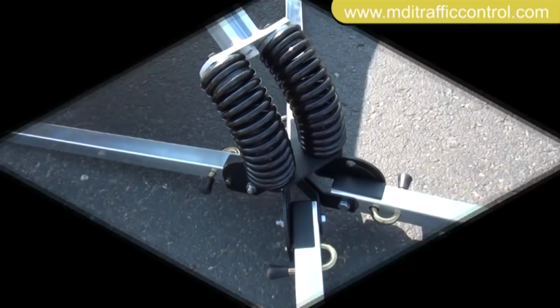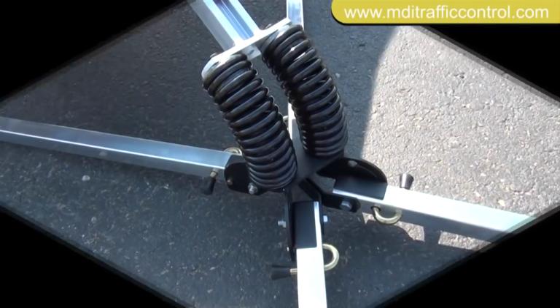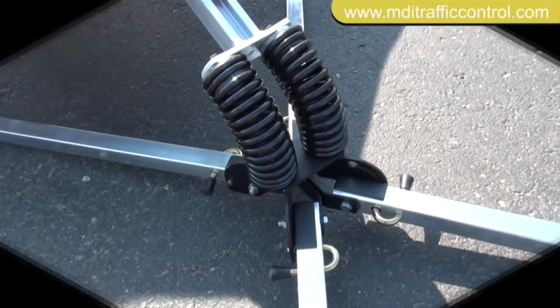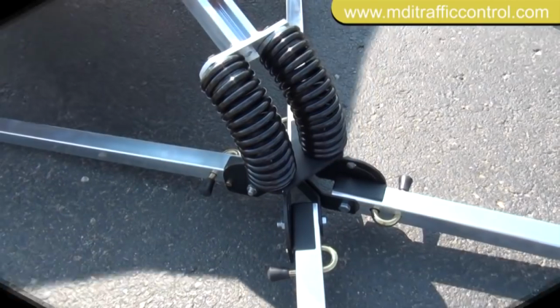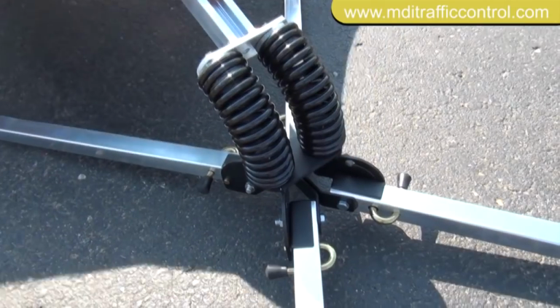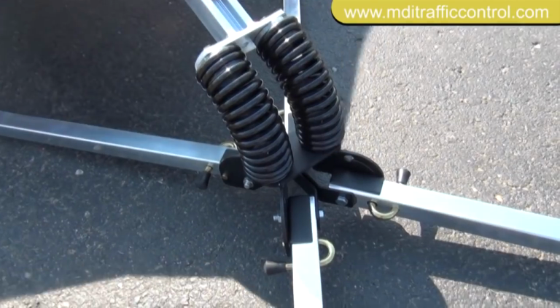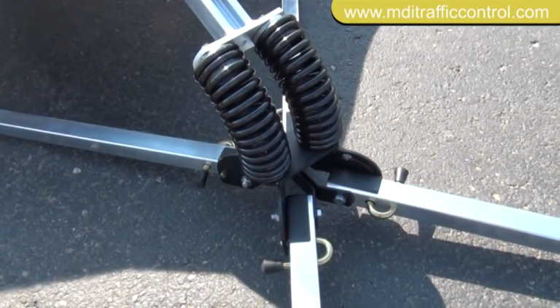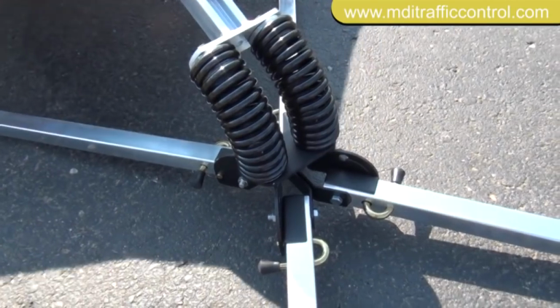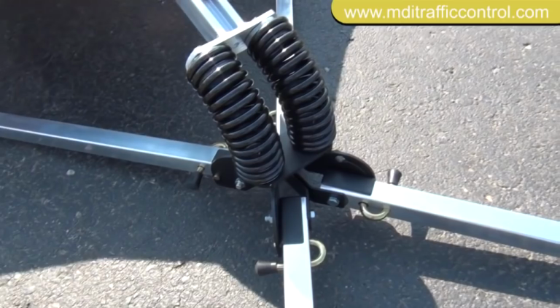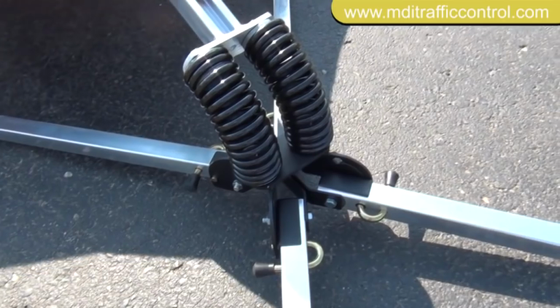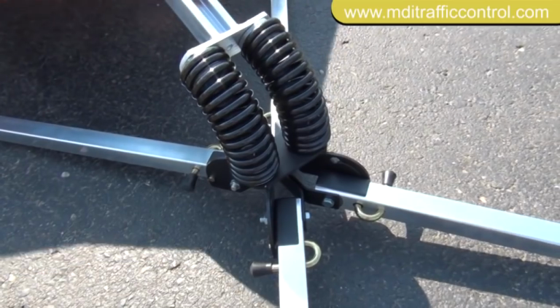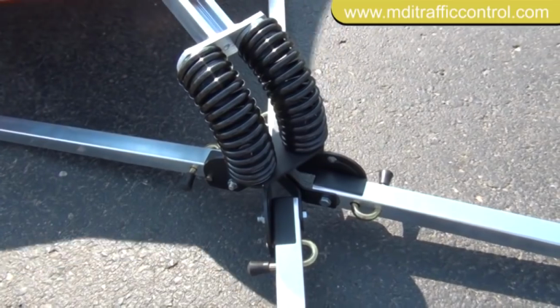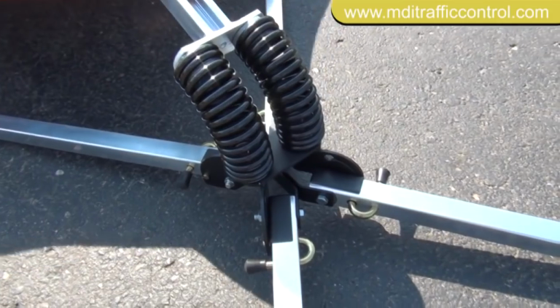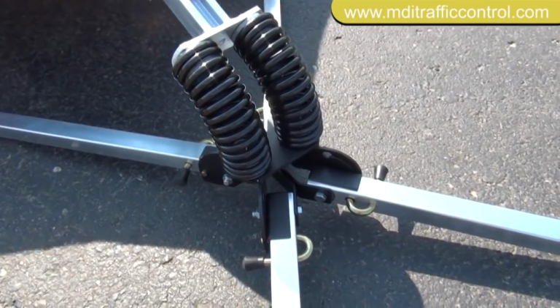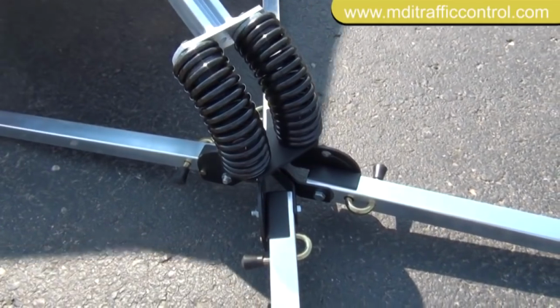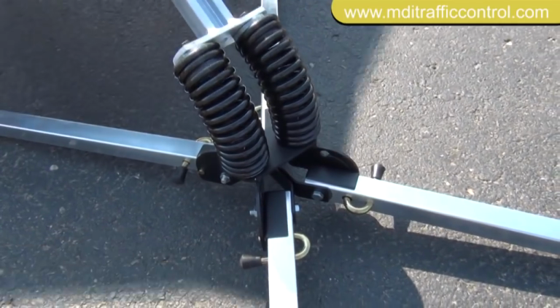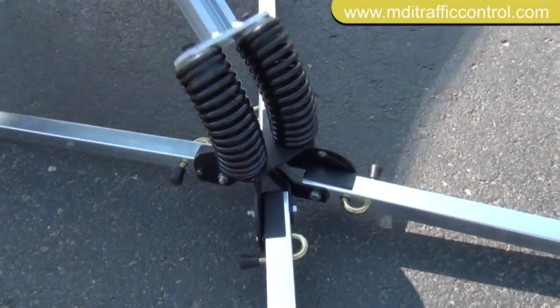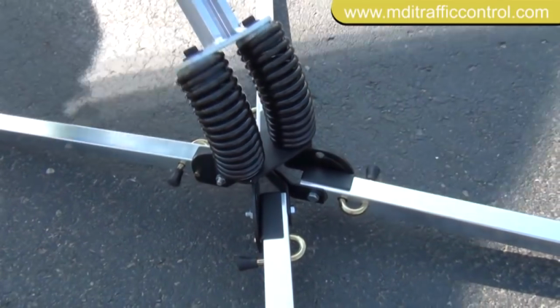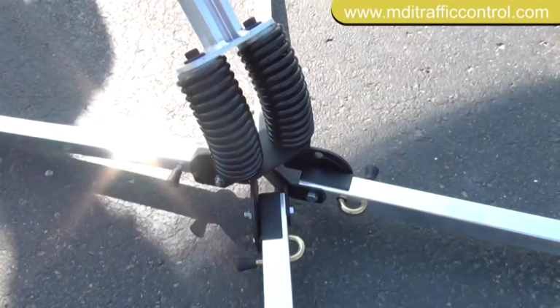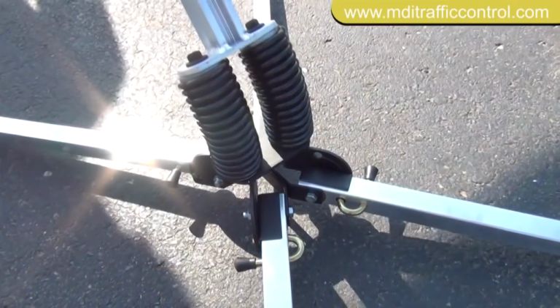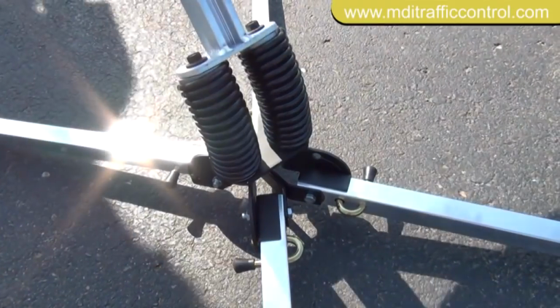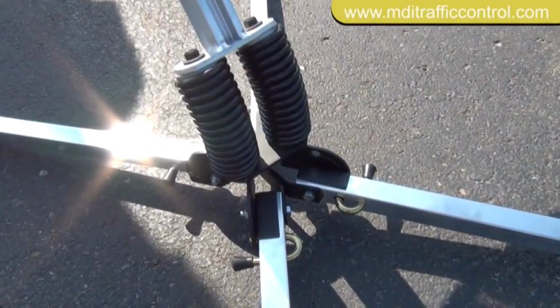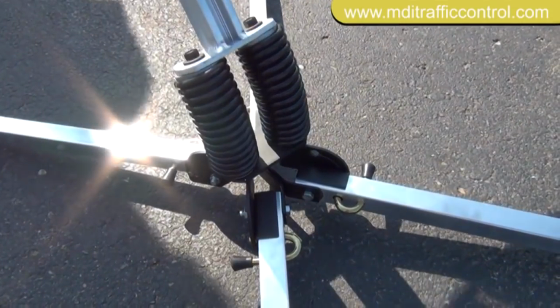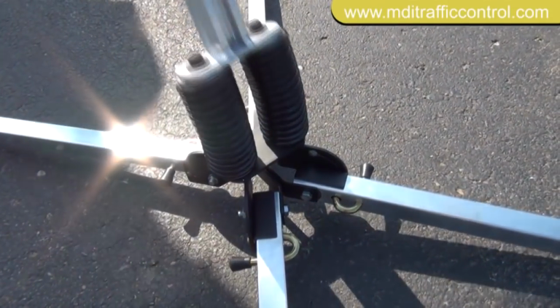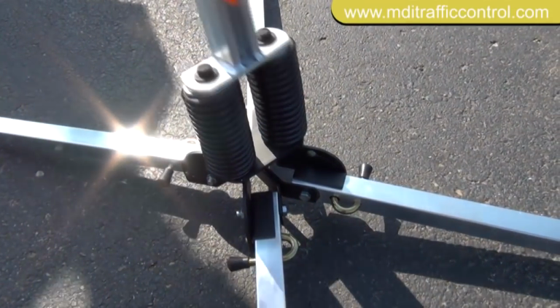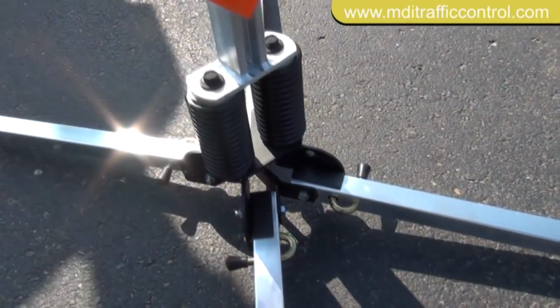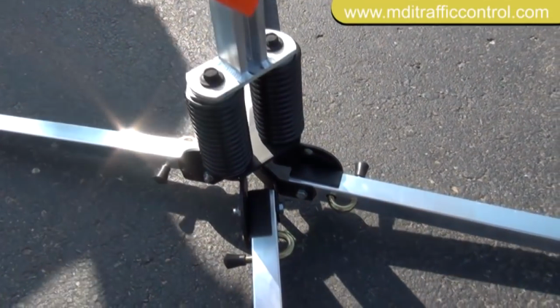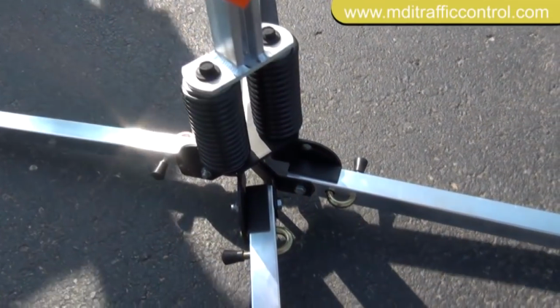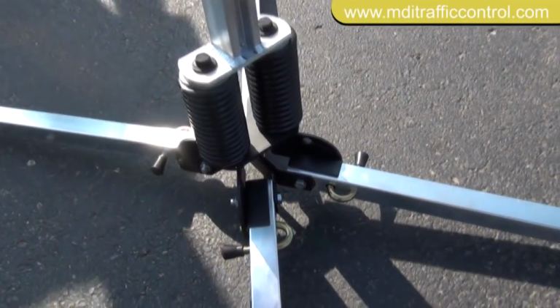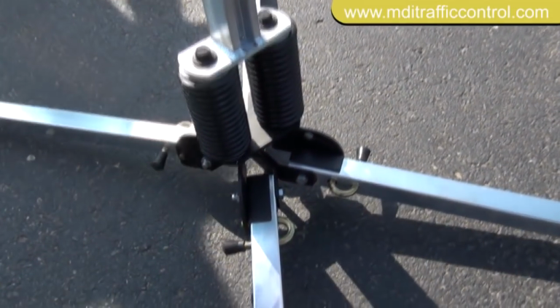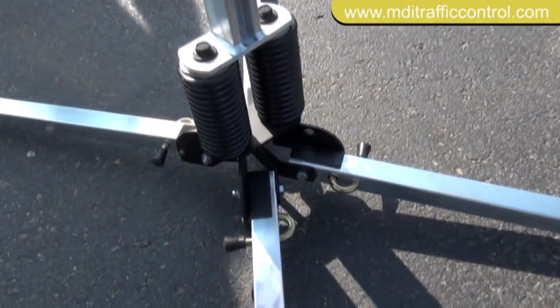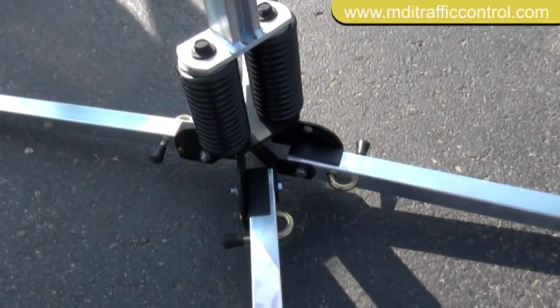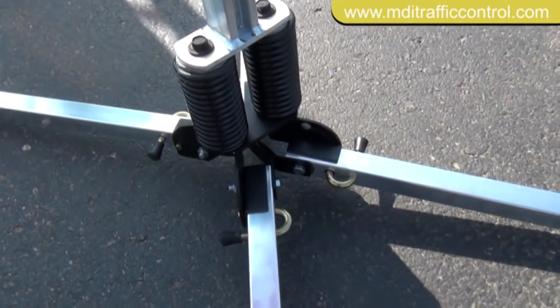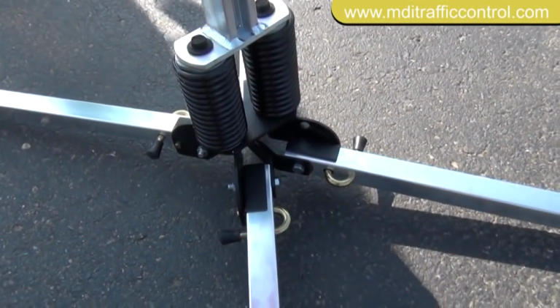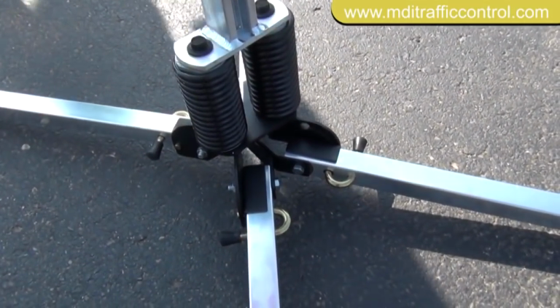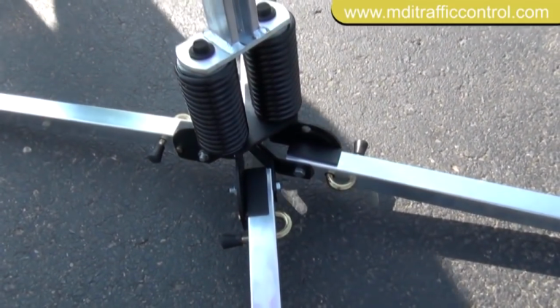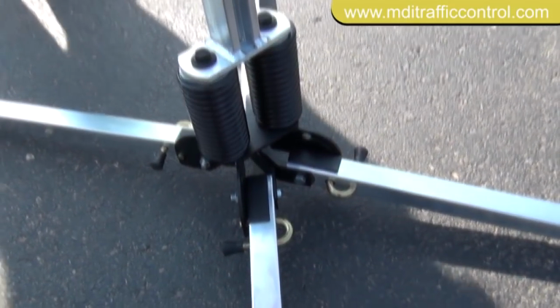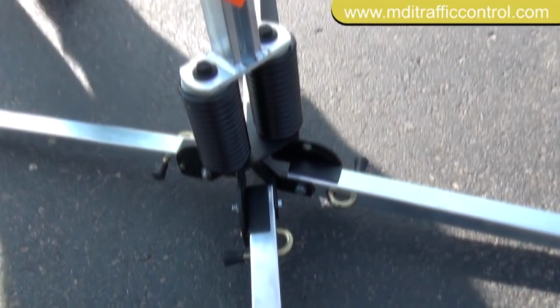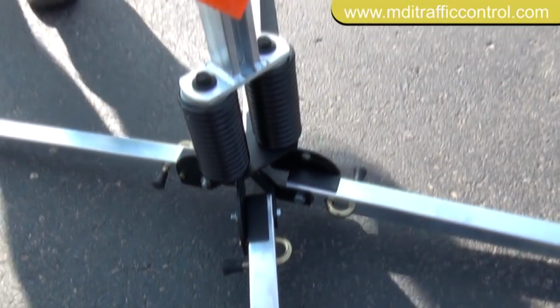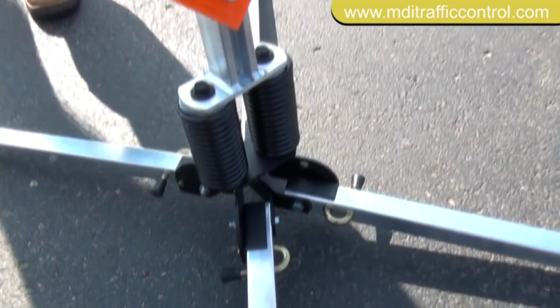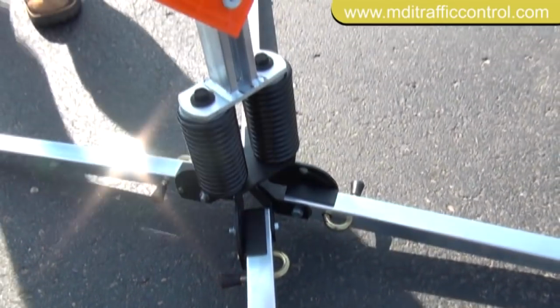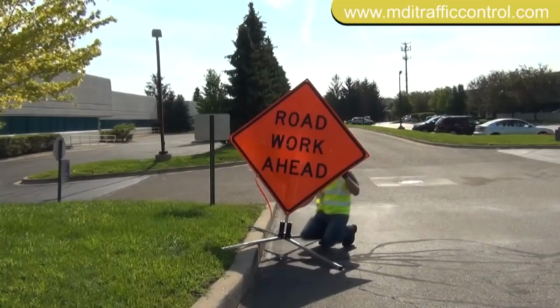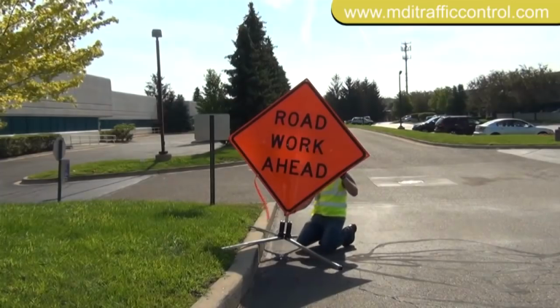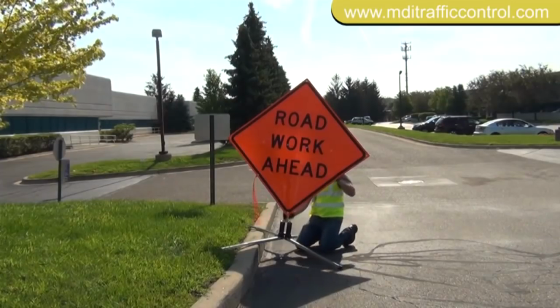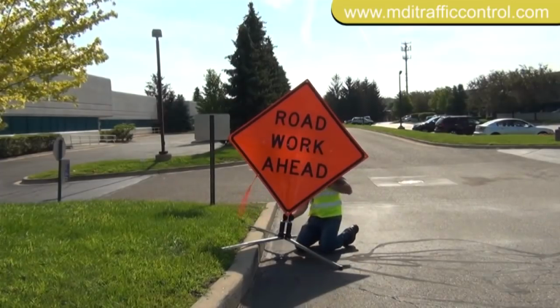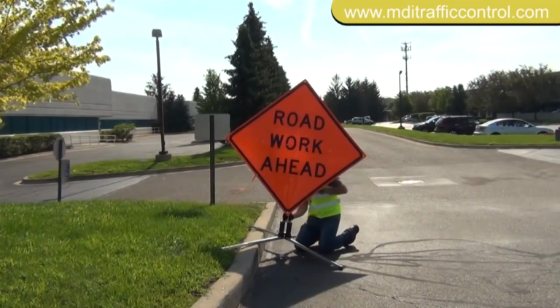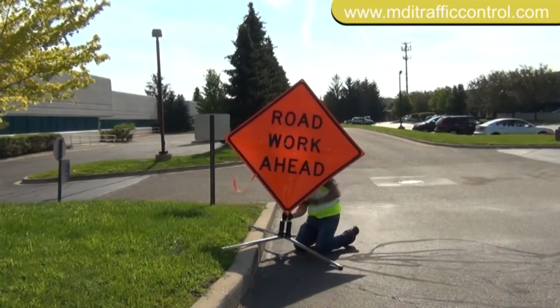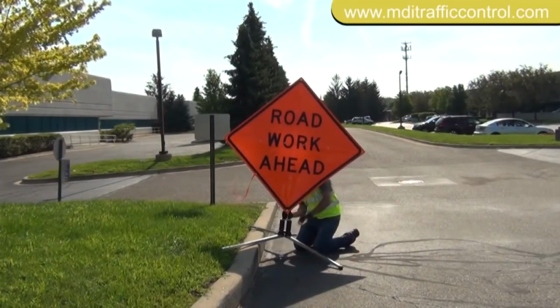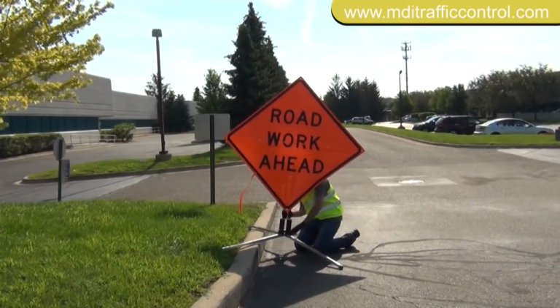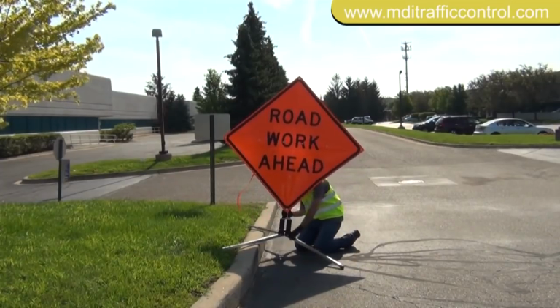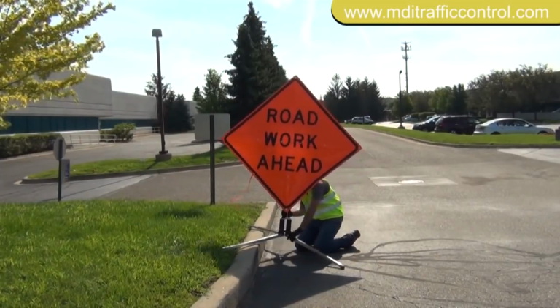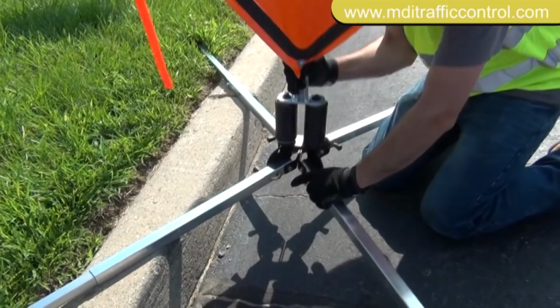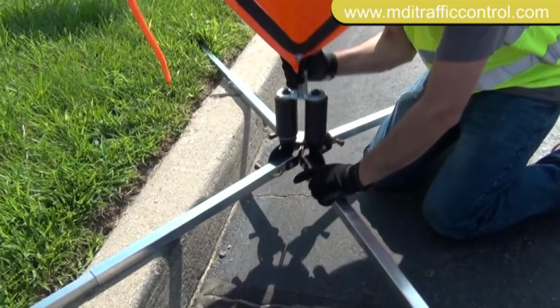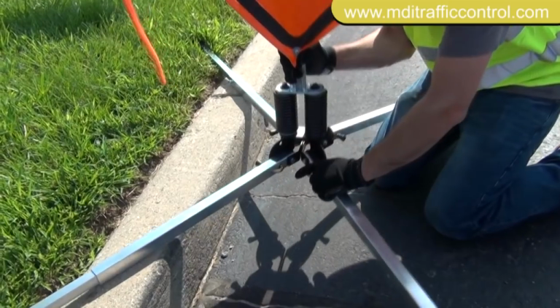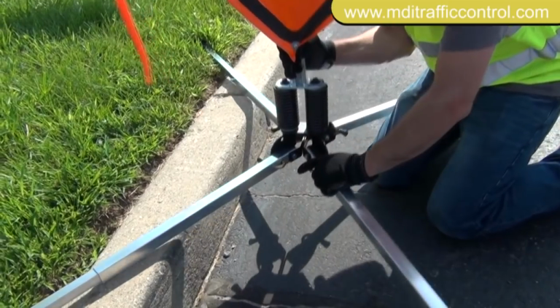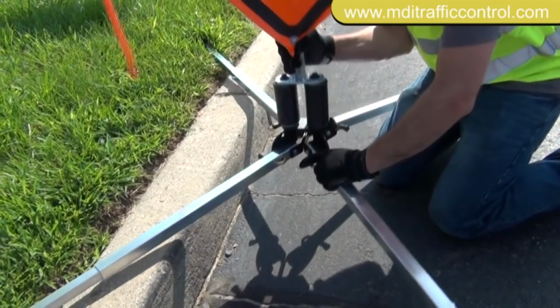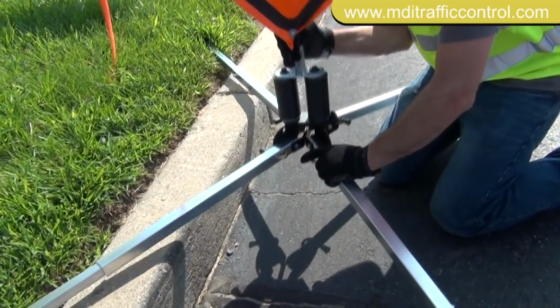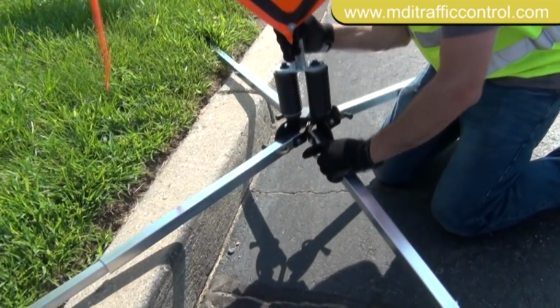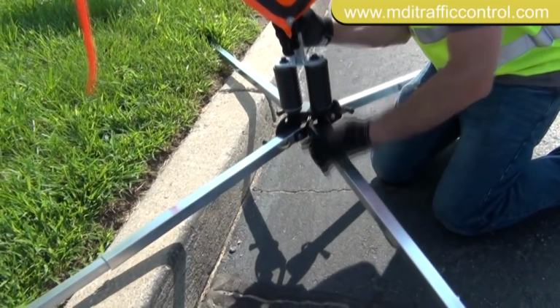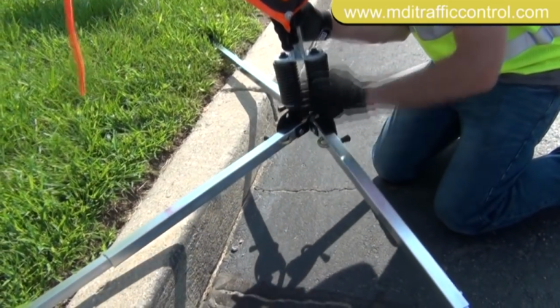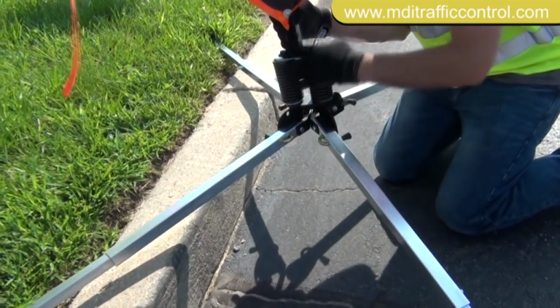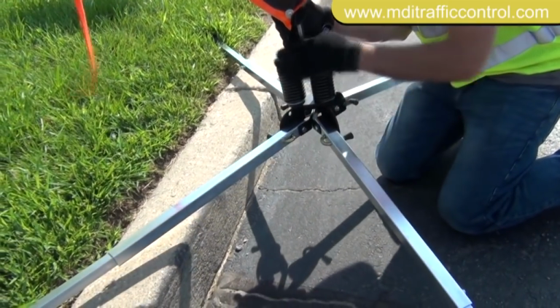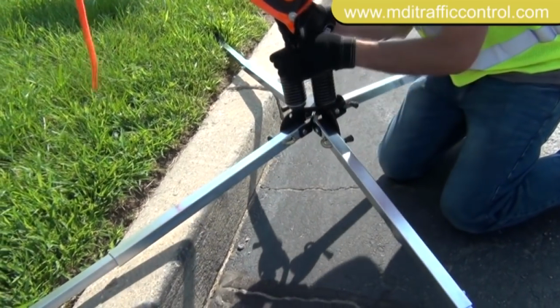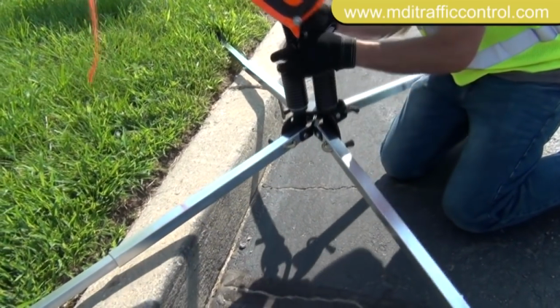The dual springs flex in wind gusts so the sign remains standing. Each leg is adjustable to accommodate uneven terrain.